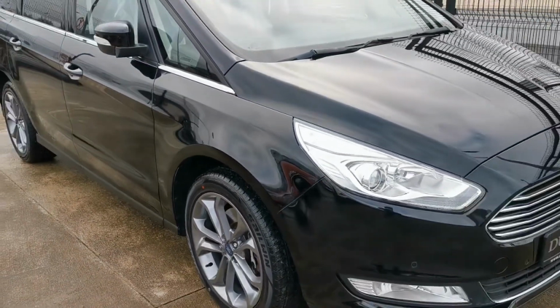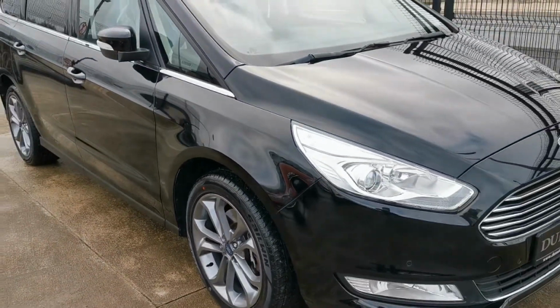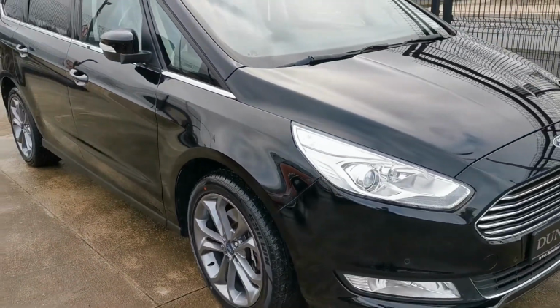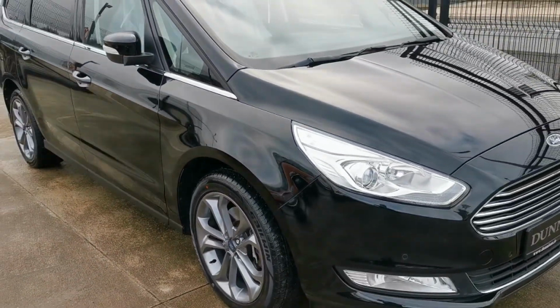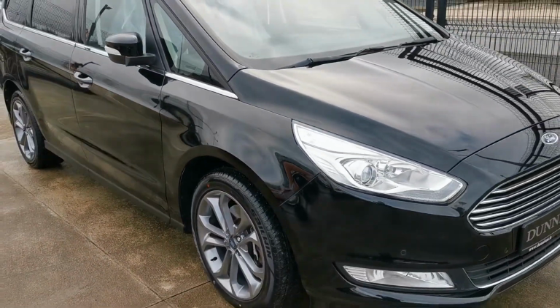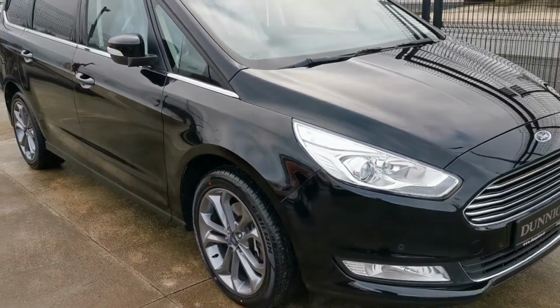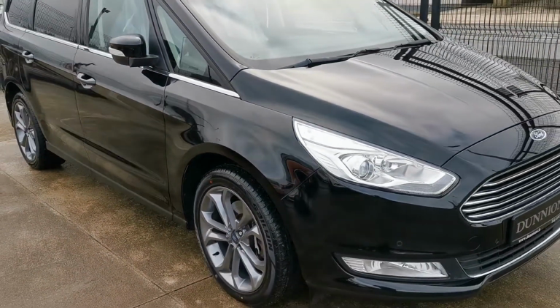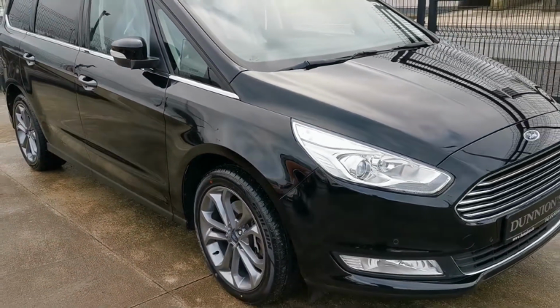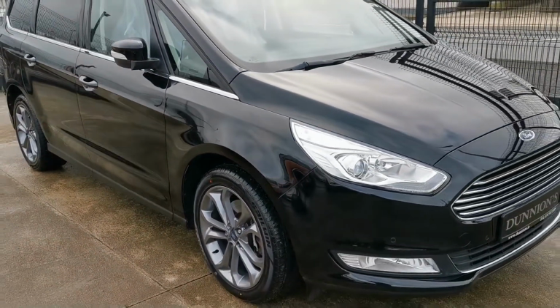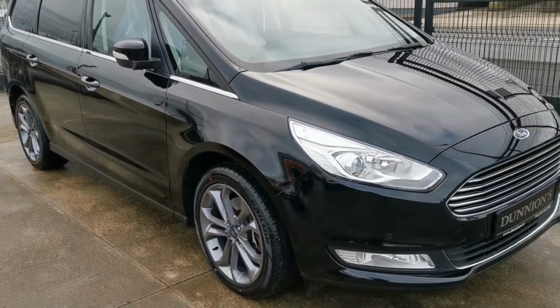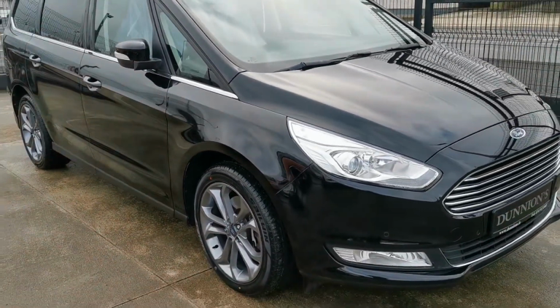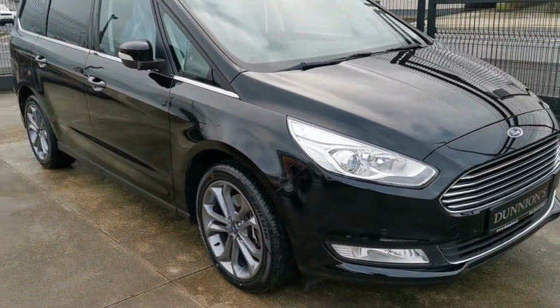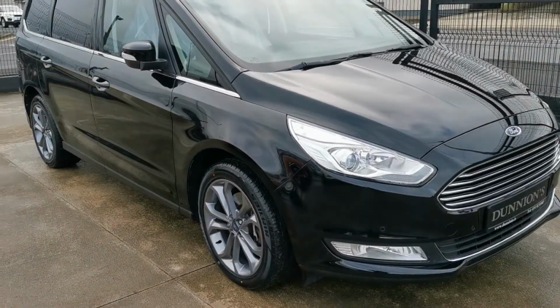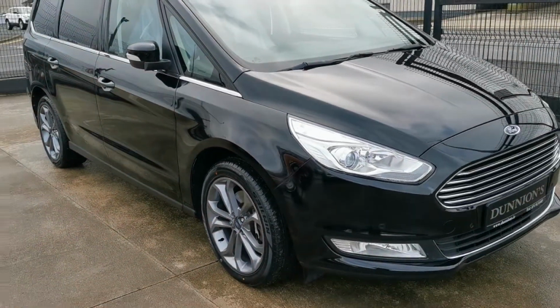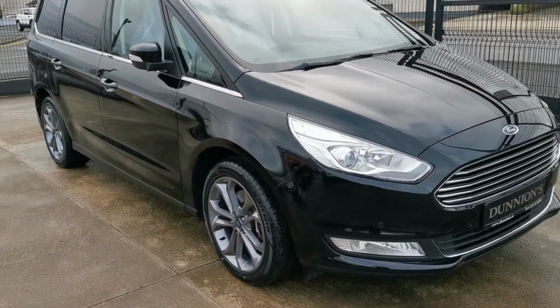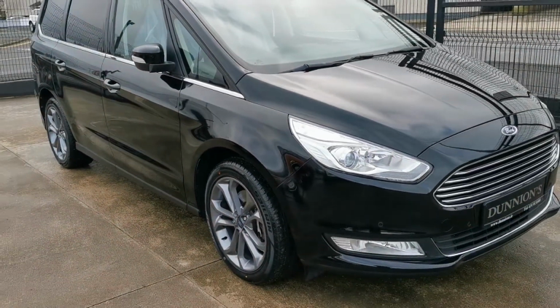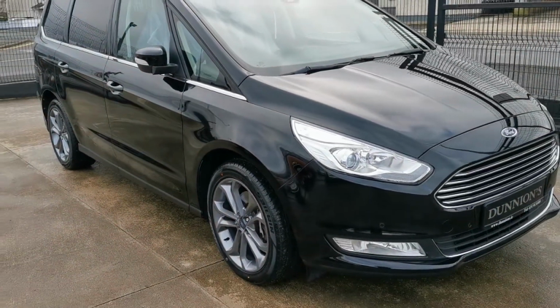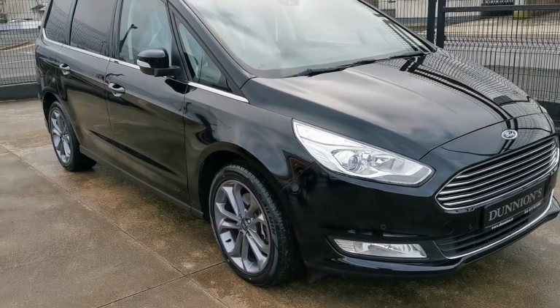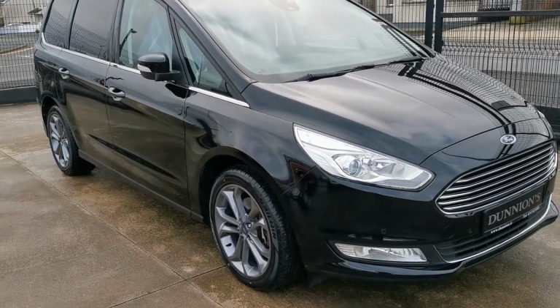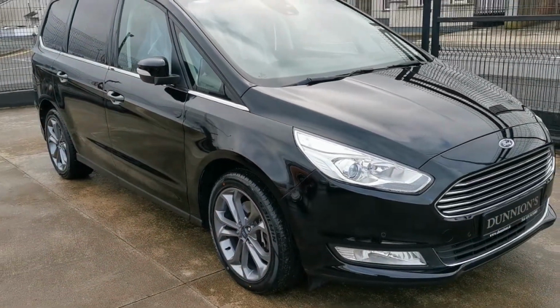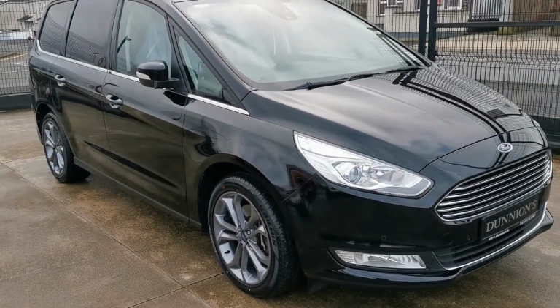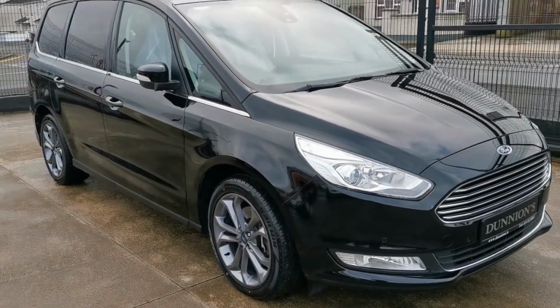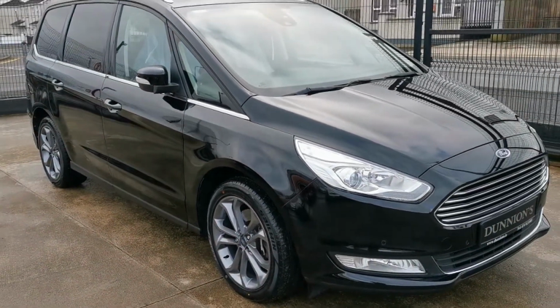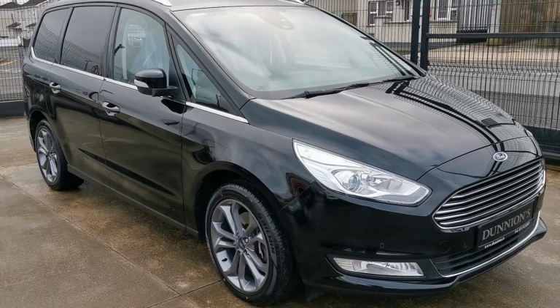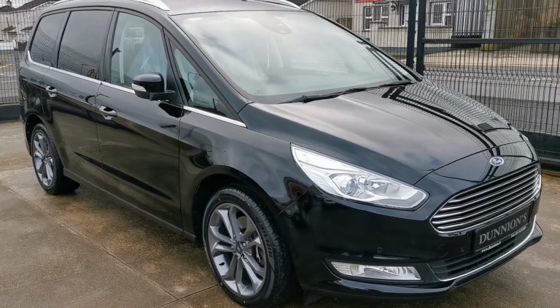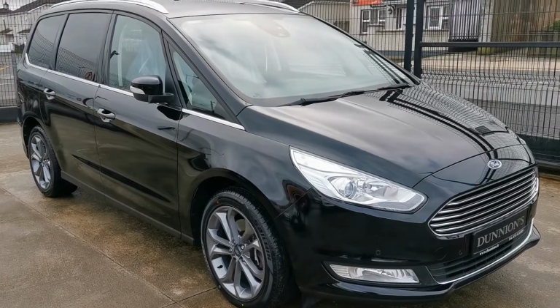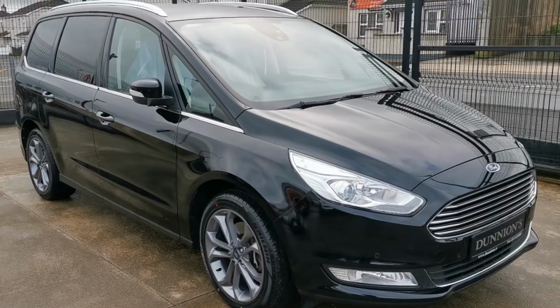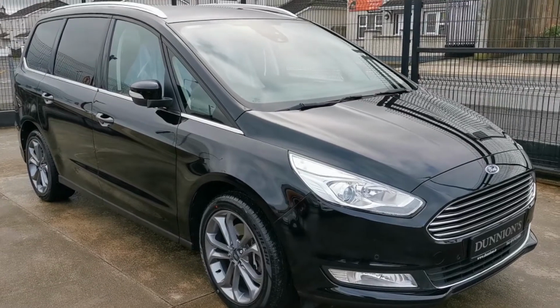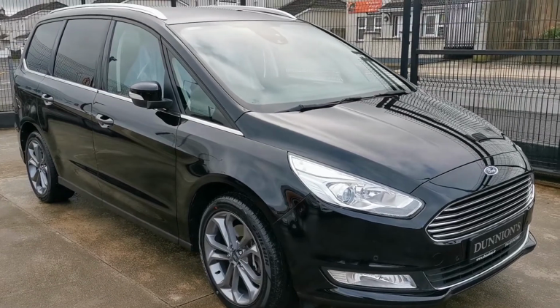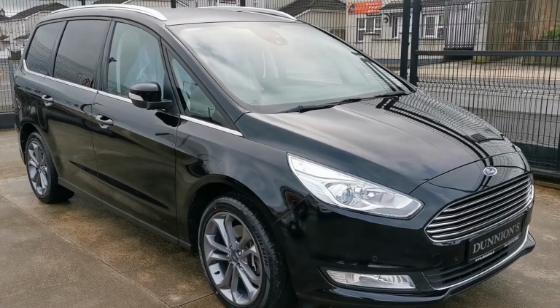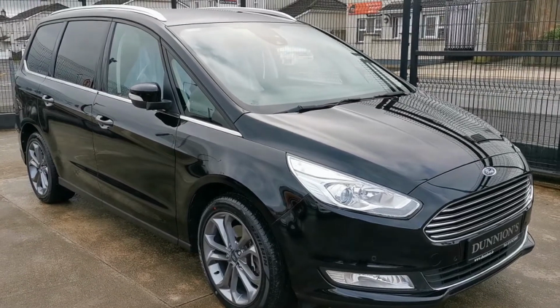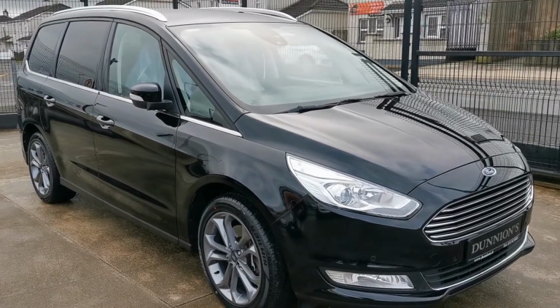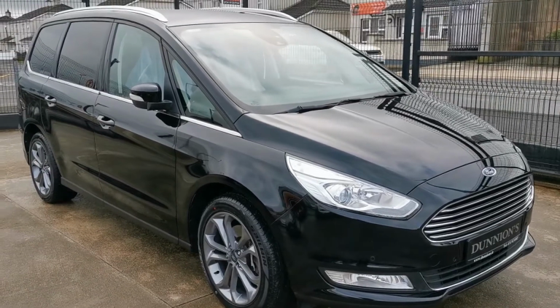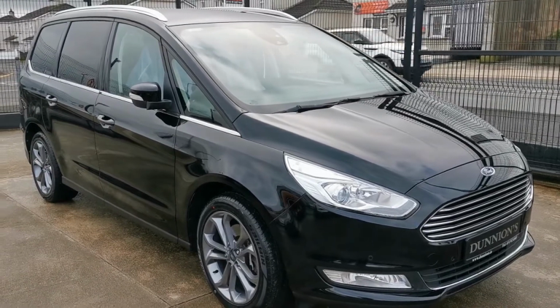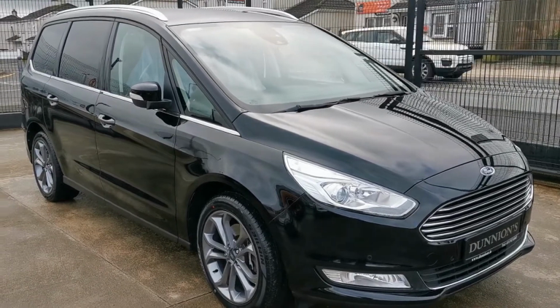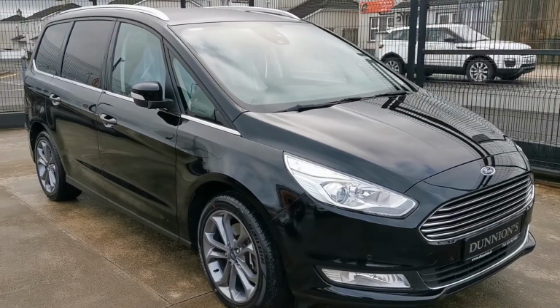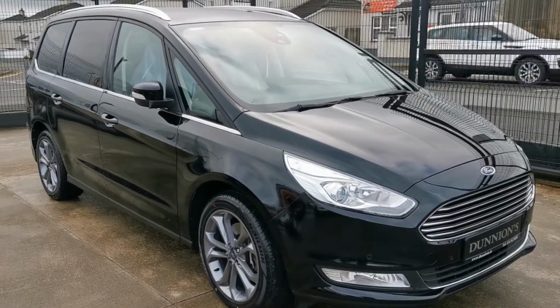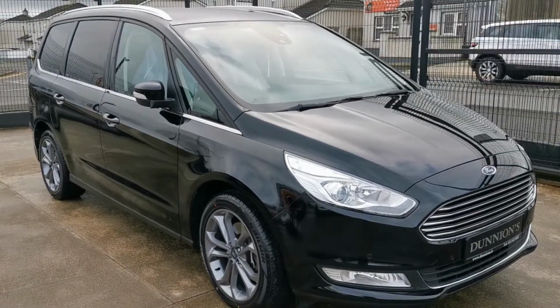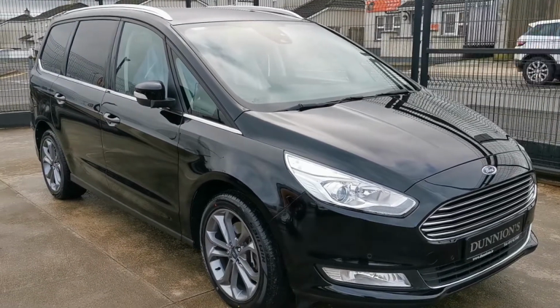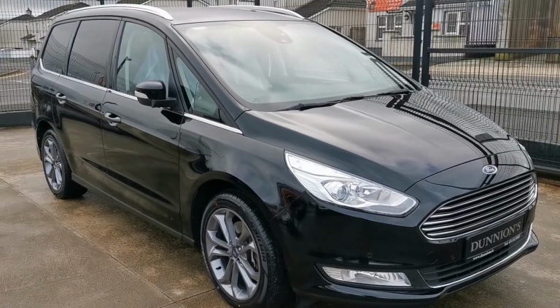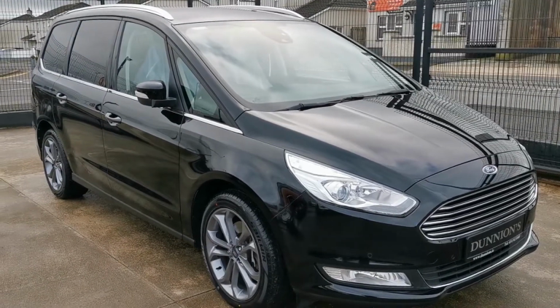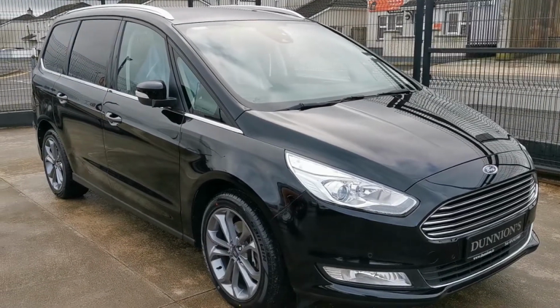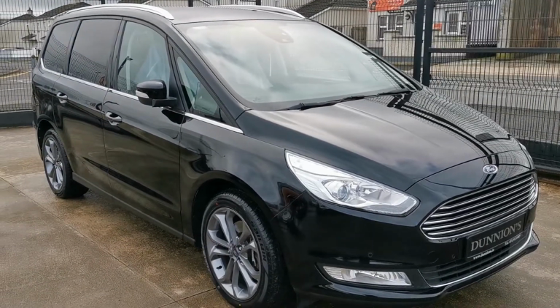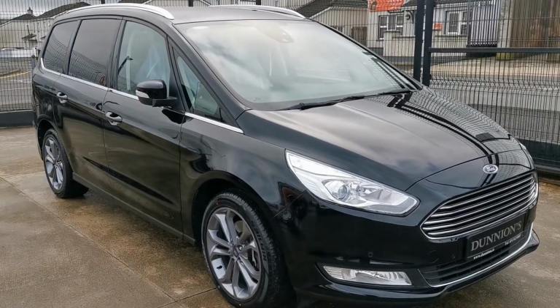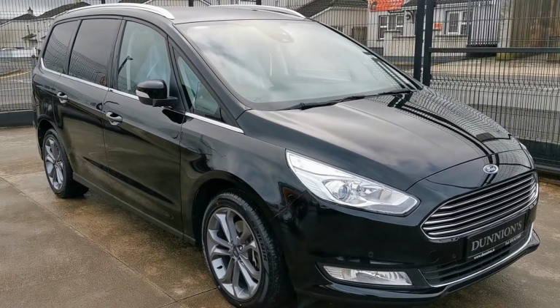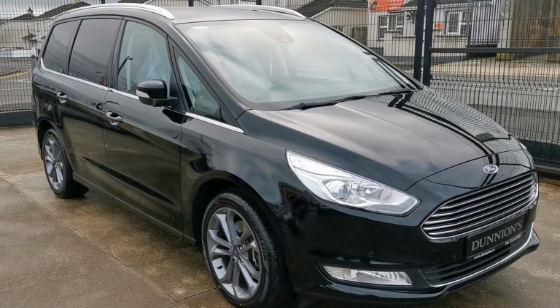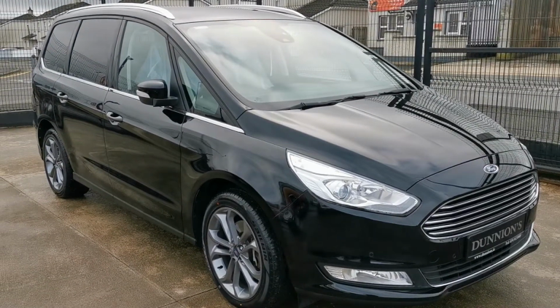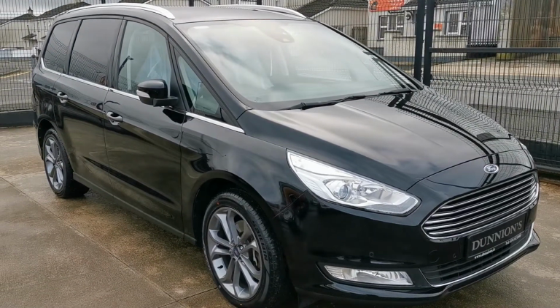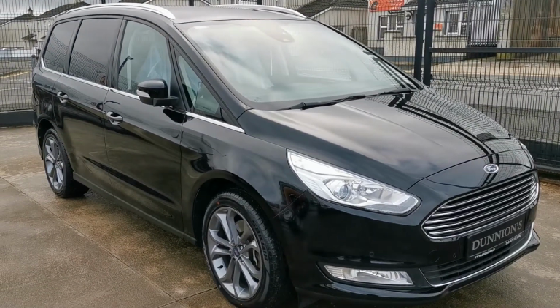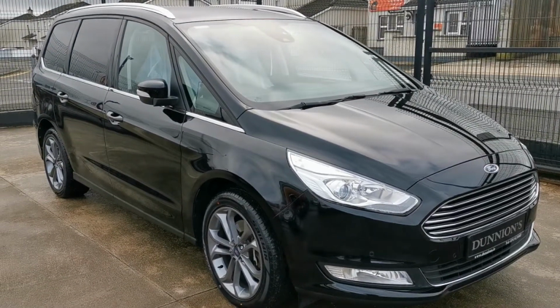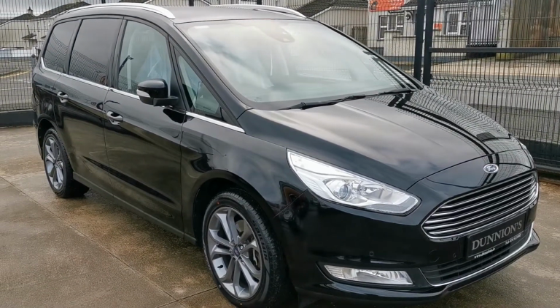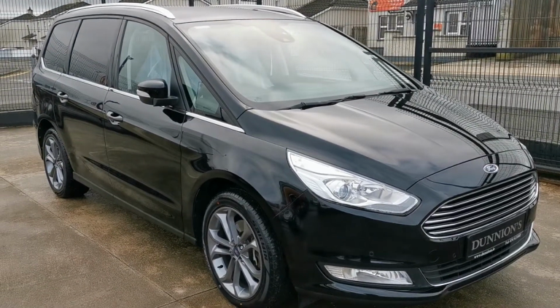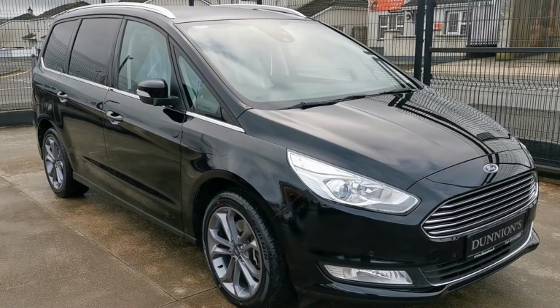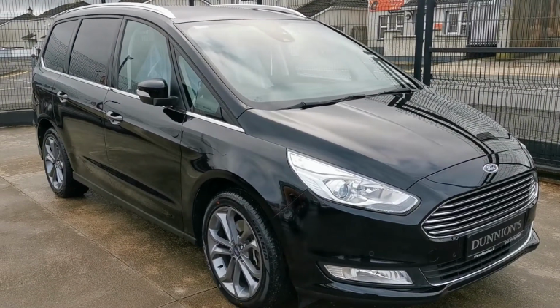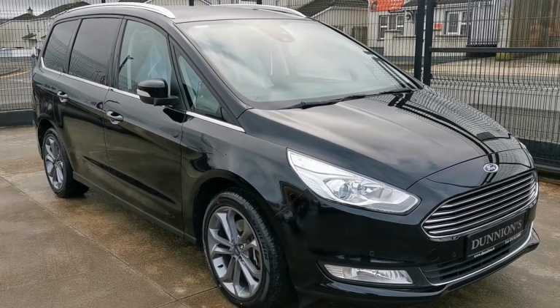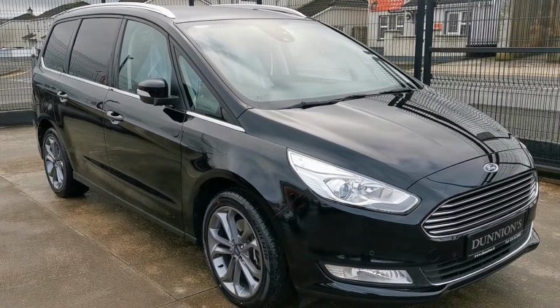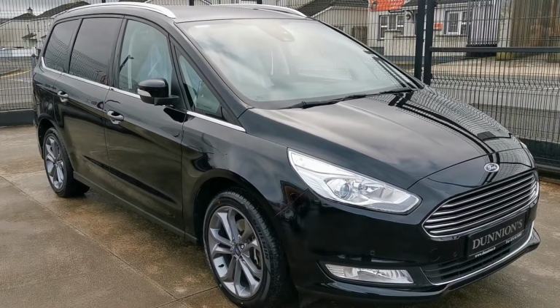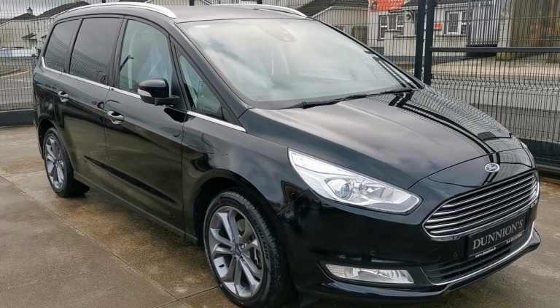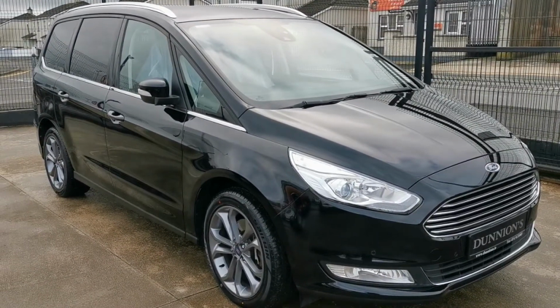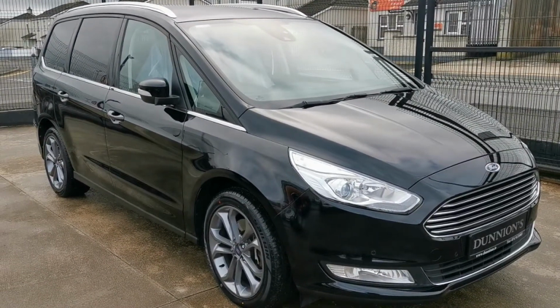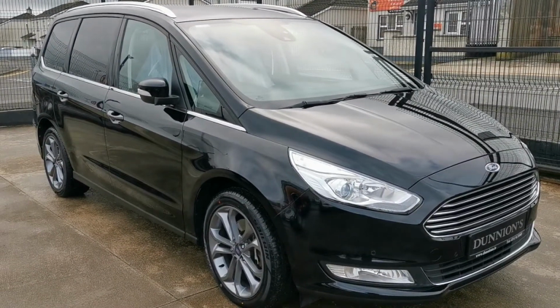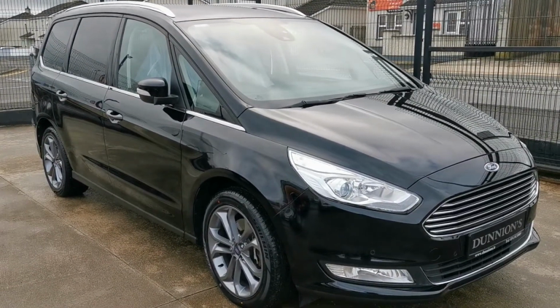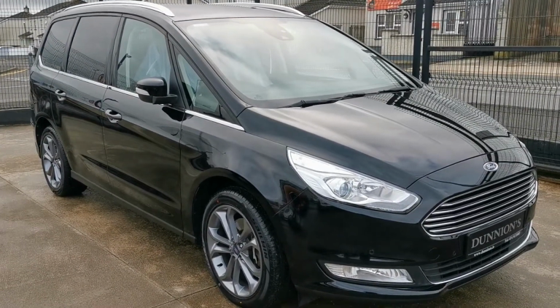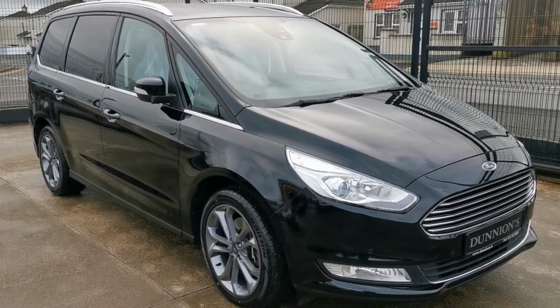If you'd like to inquire about this car, please give myself a ring on 074 9131005.